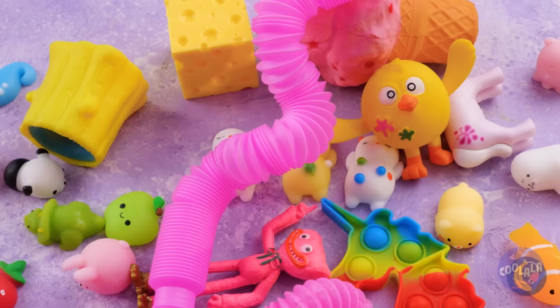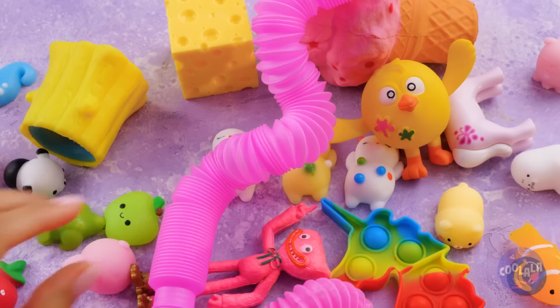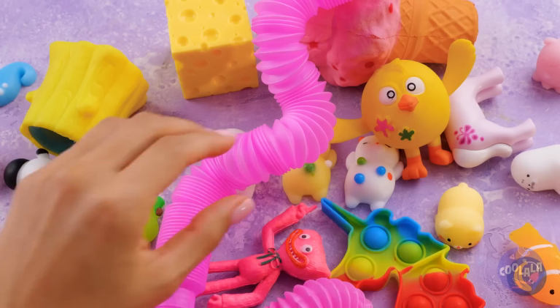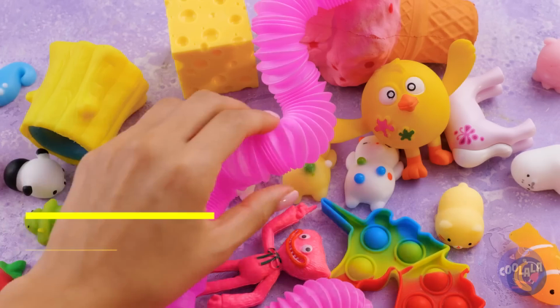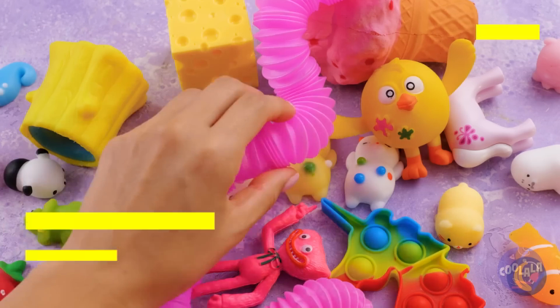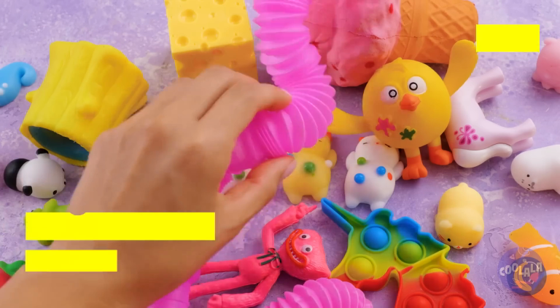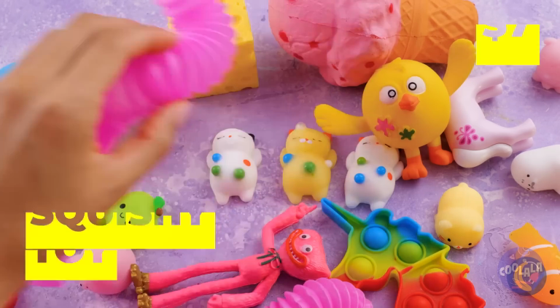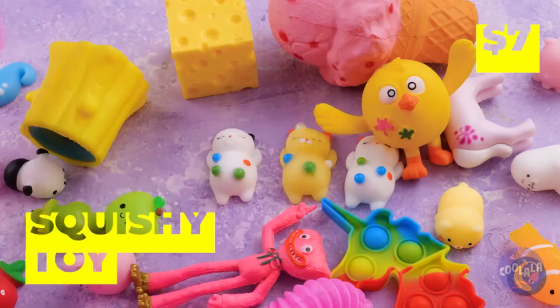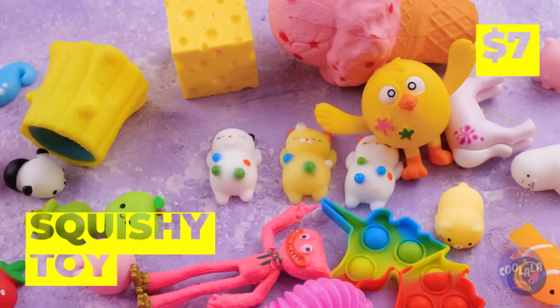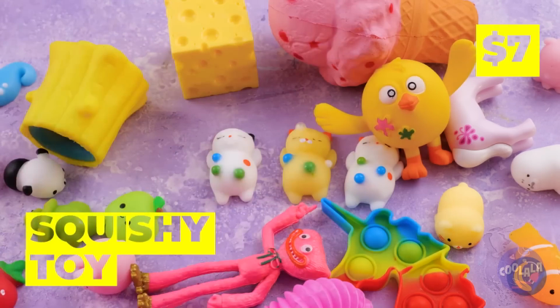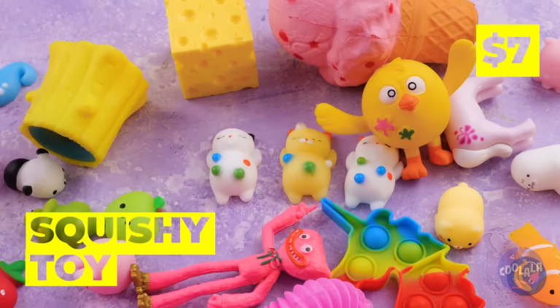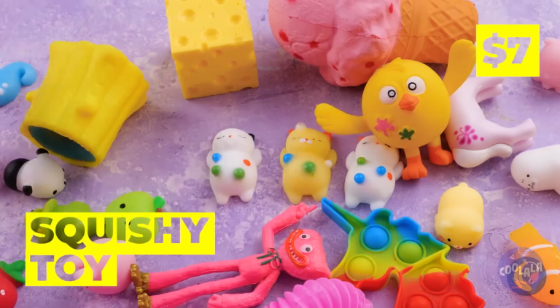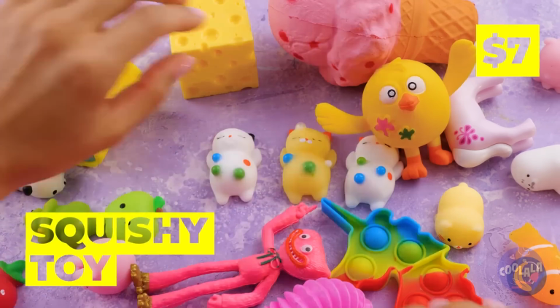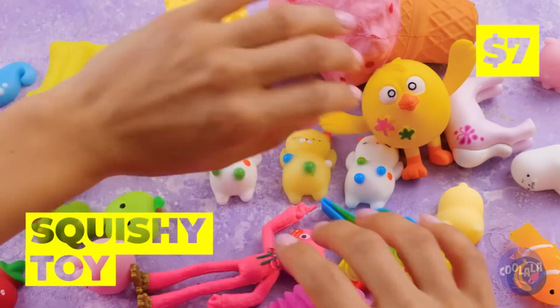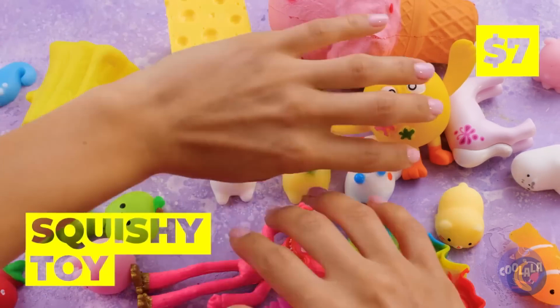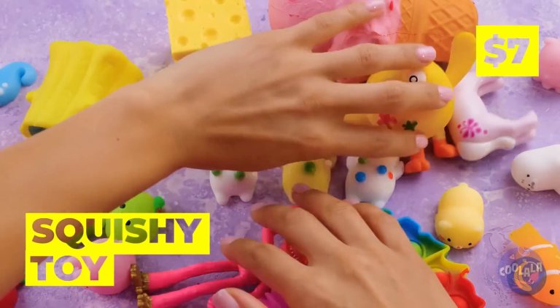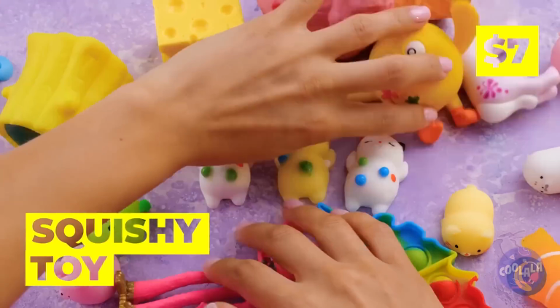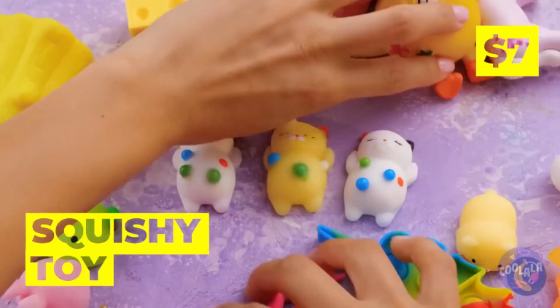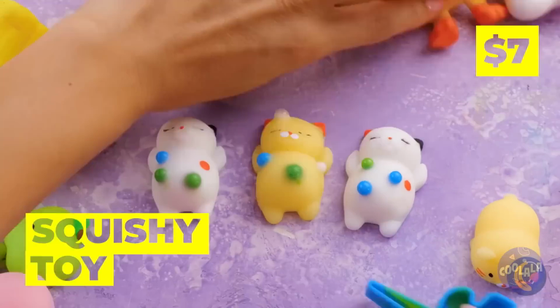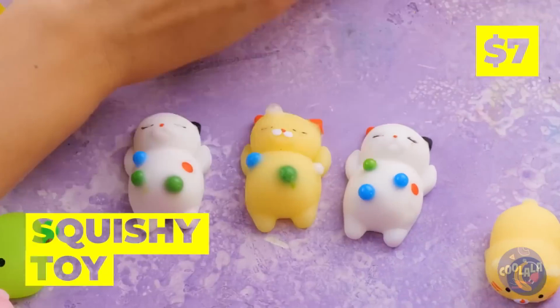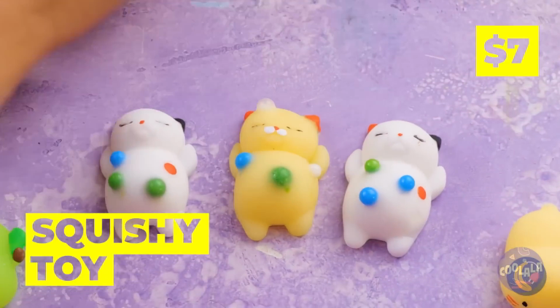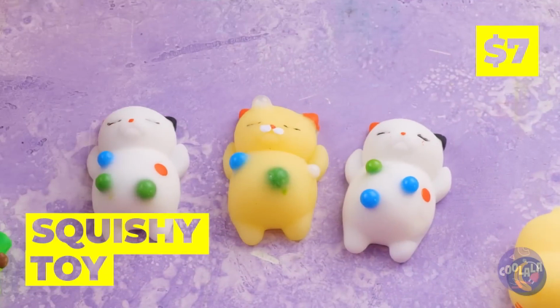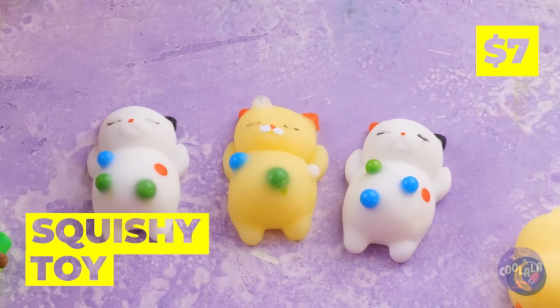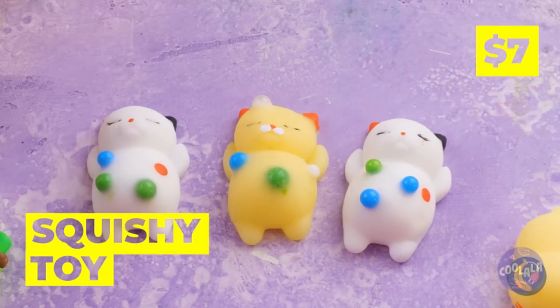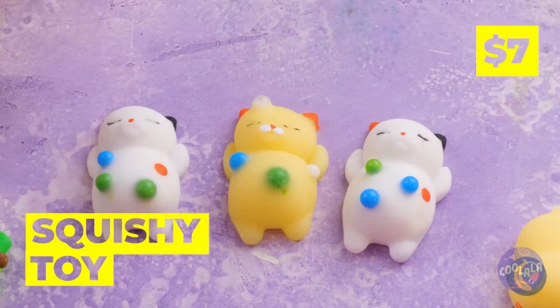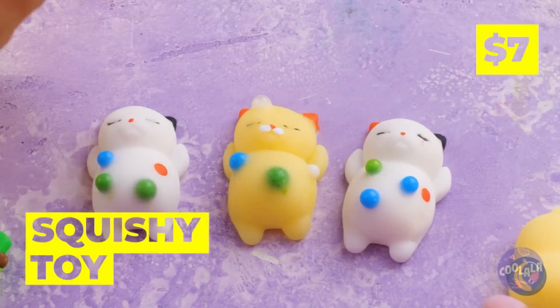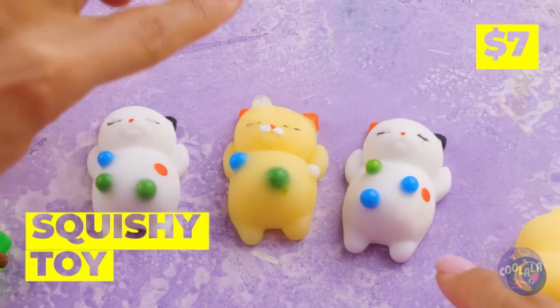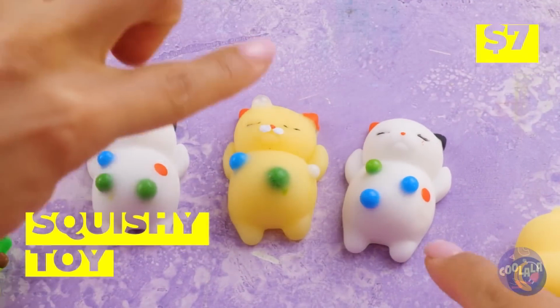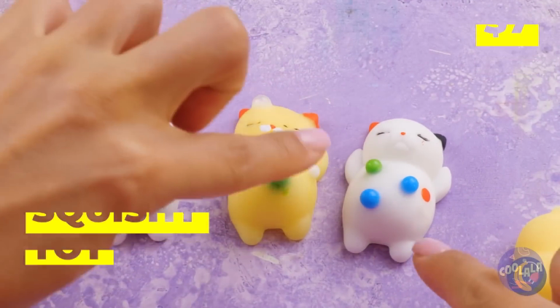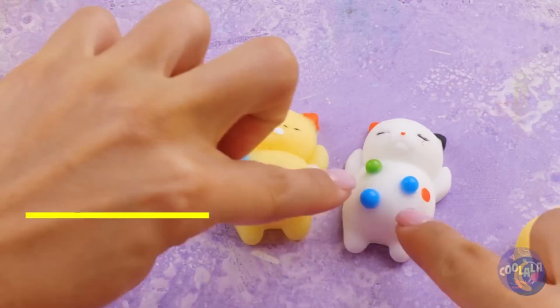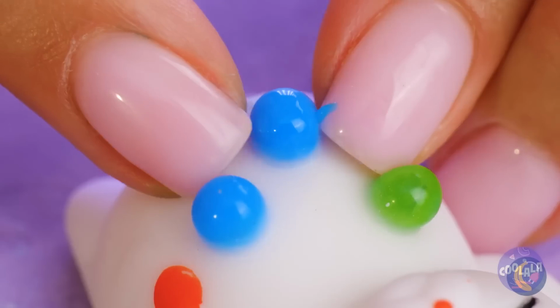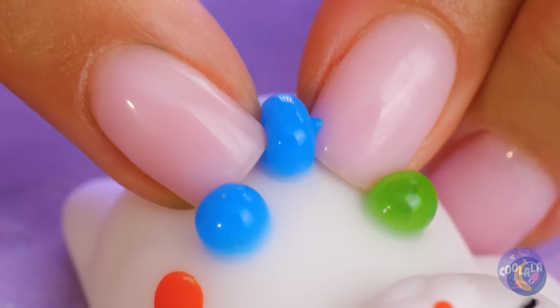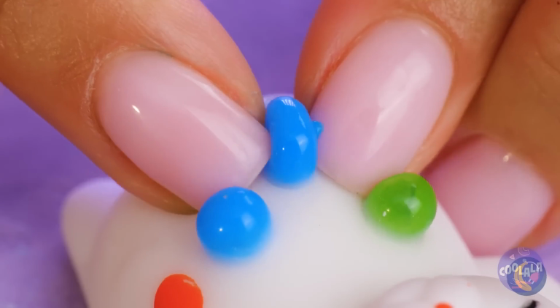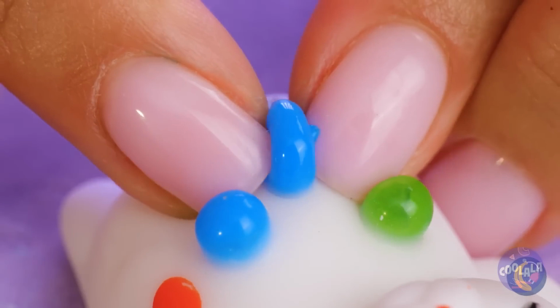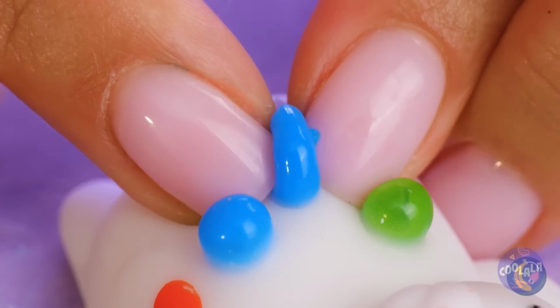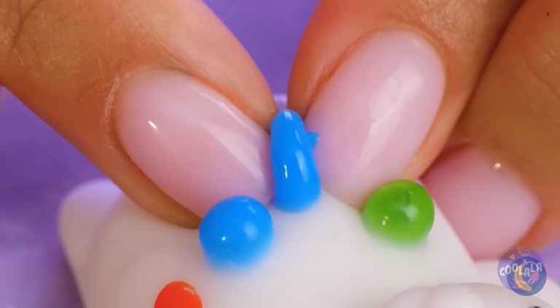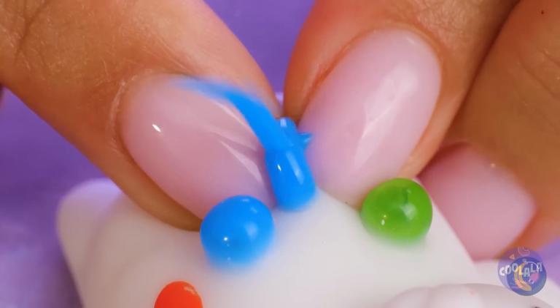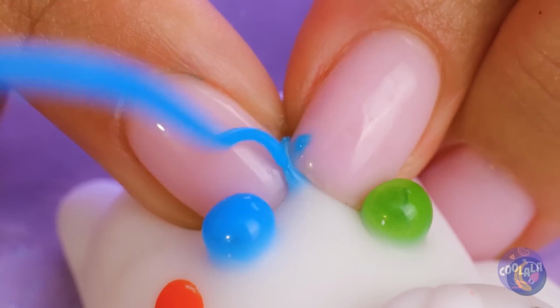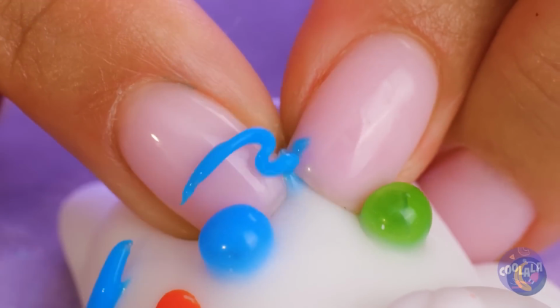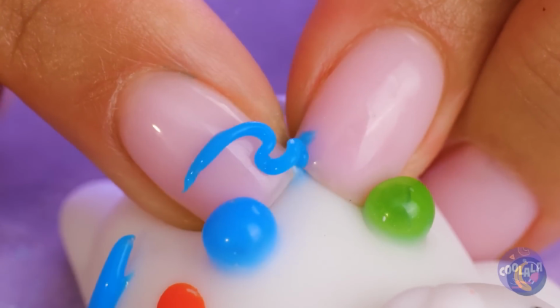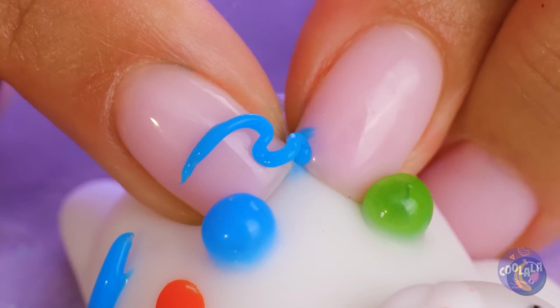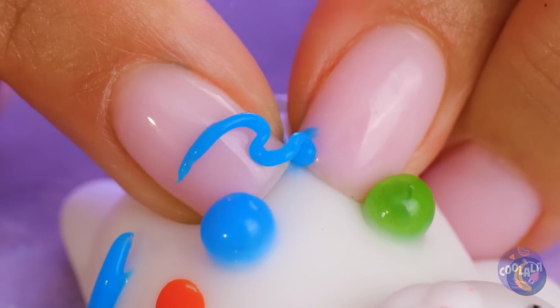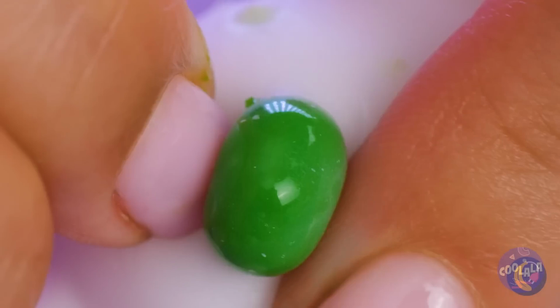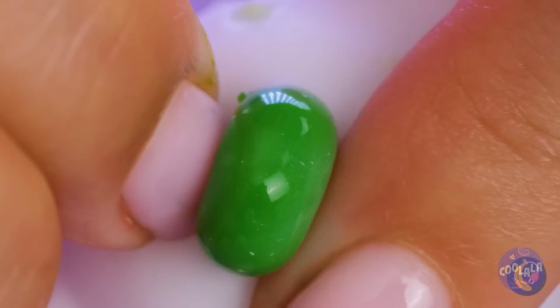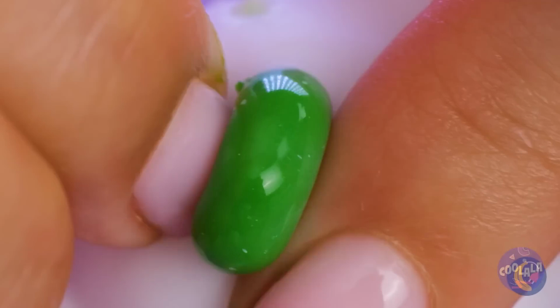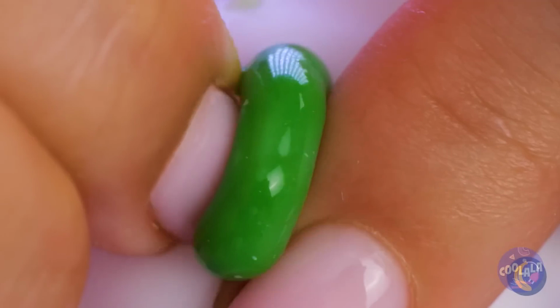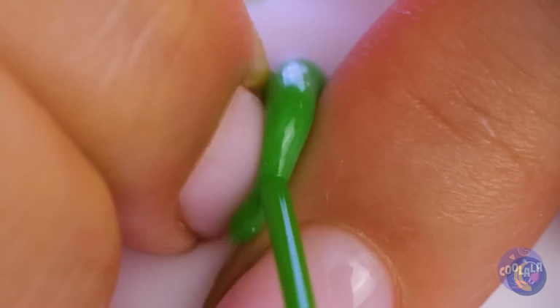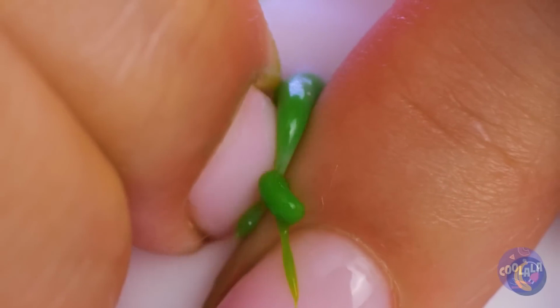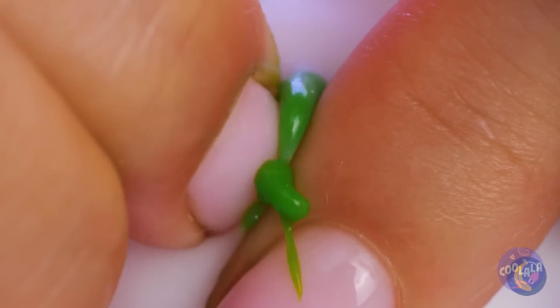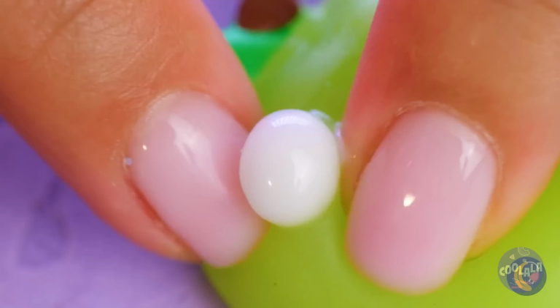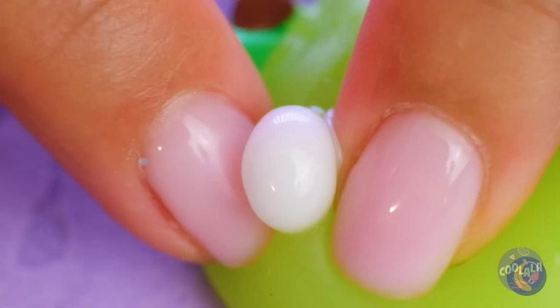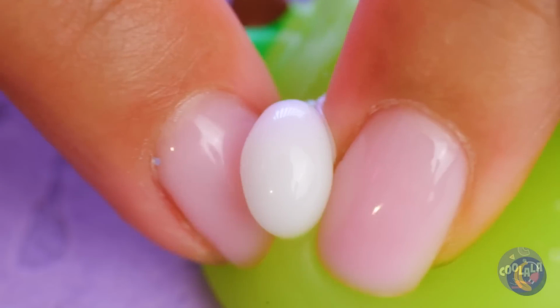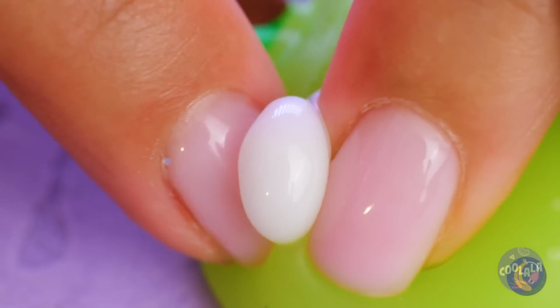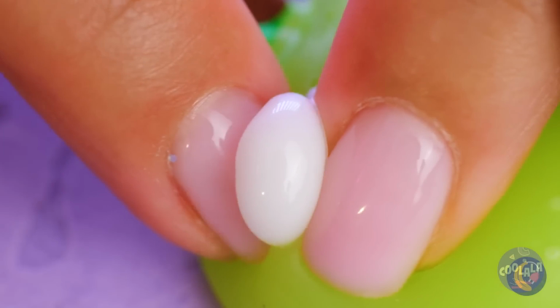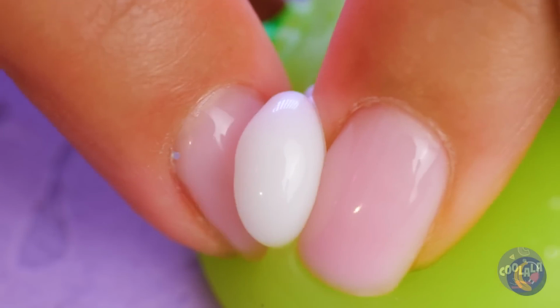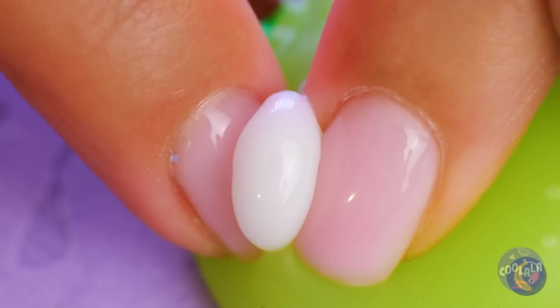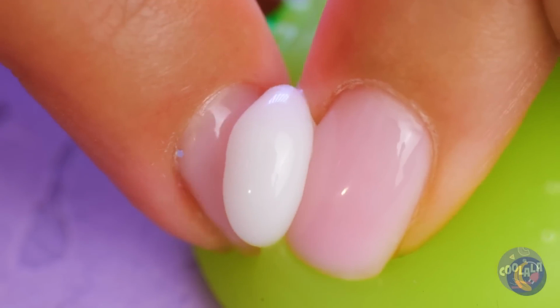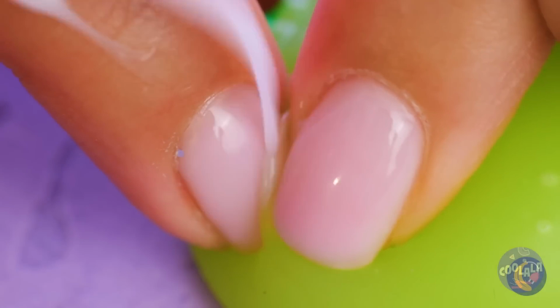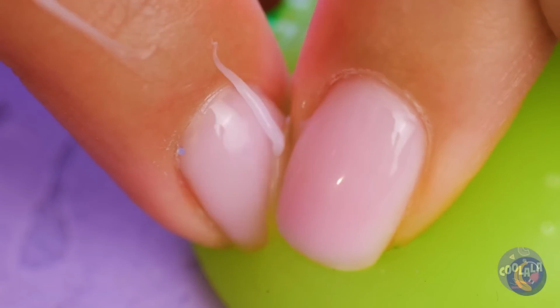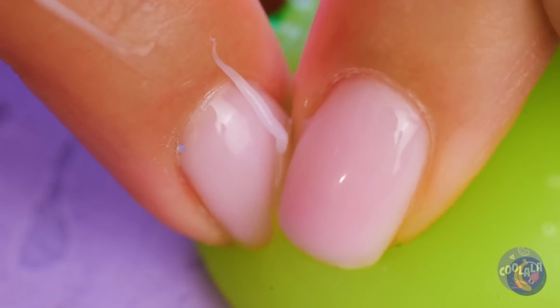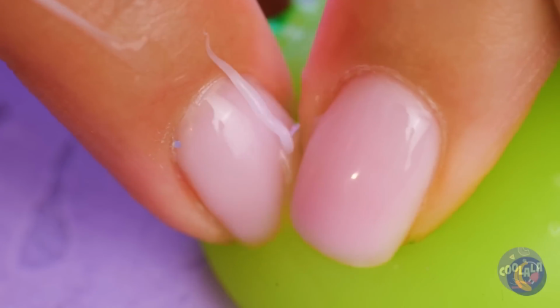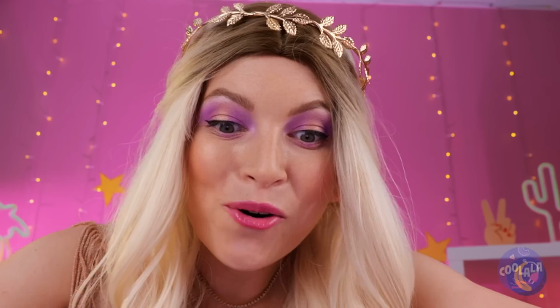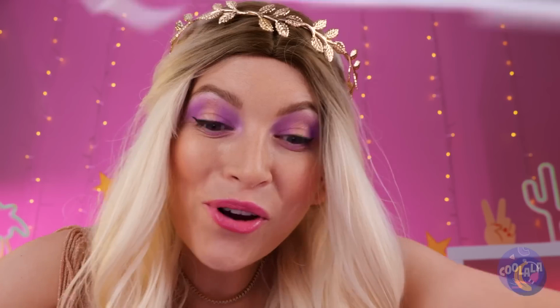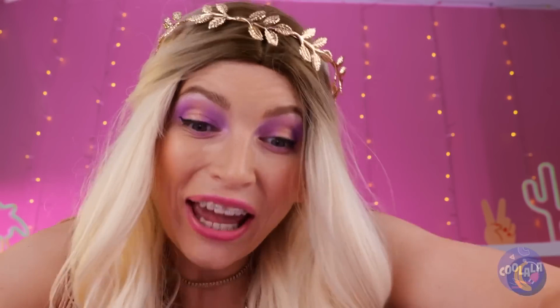Who wants to pop some pimples? But, you know, without scarring.